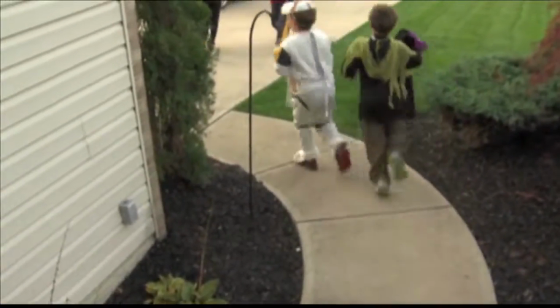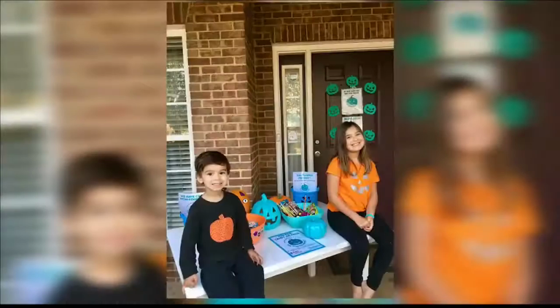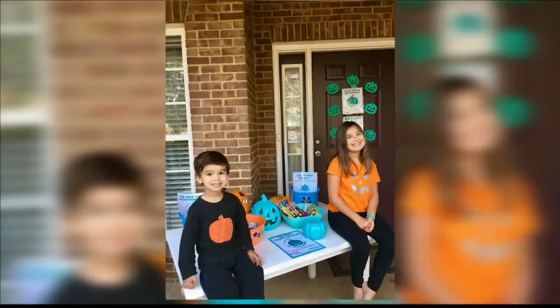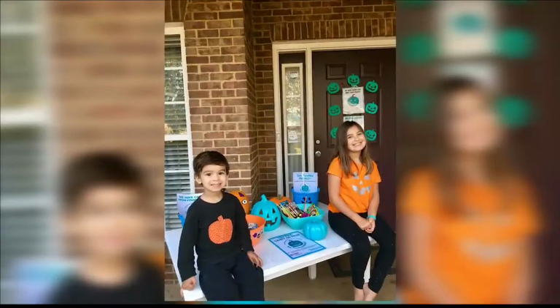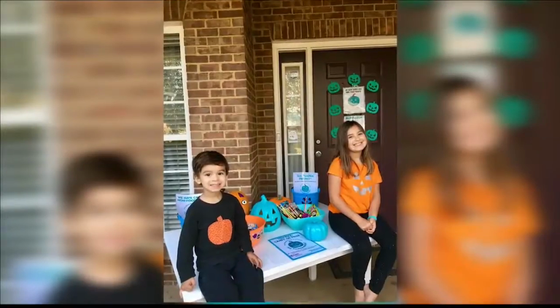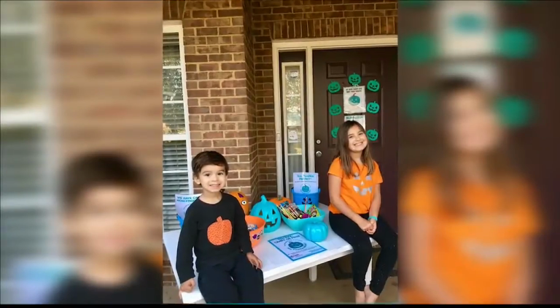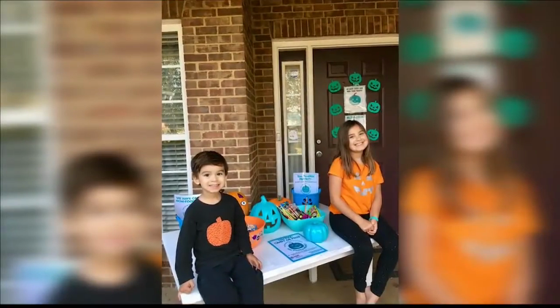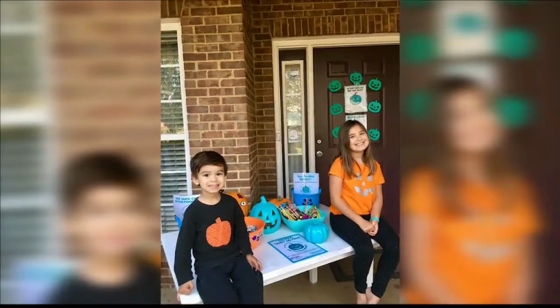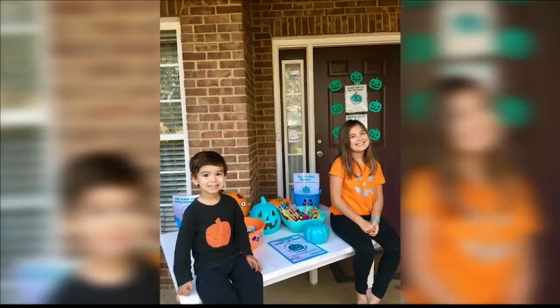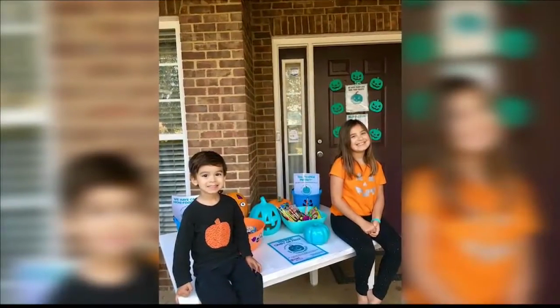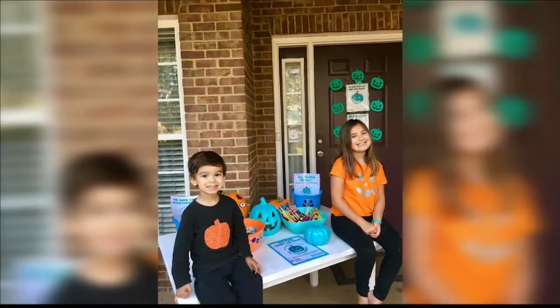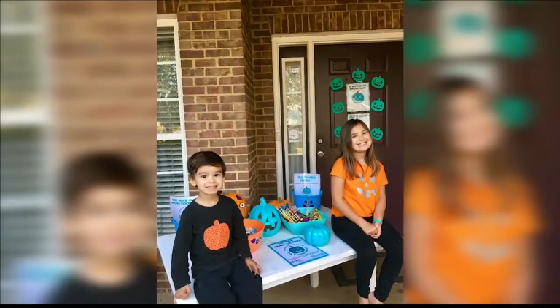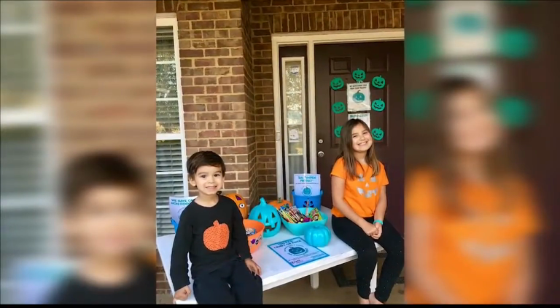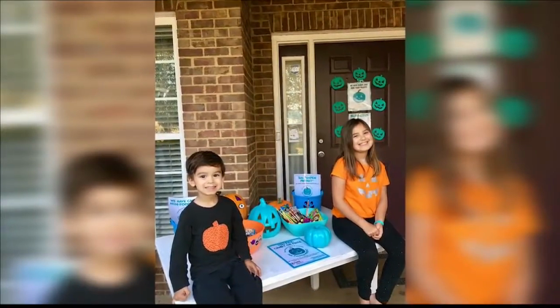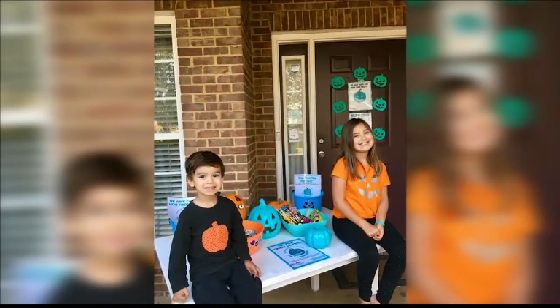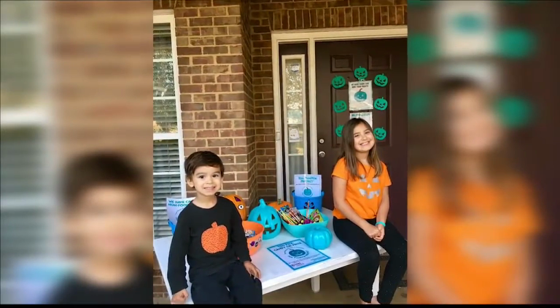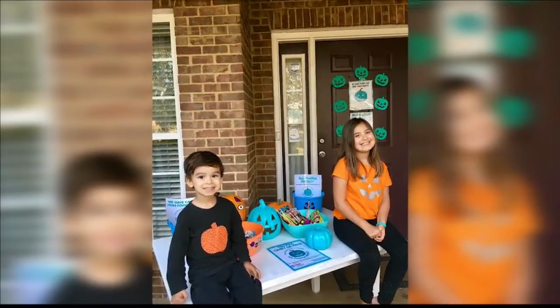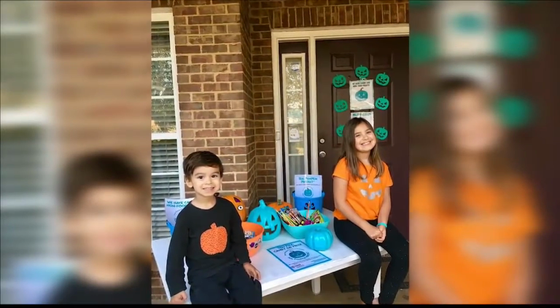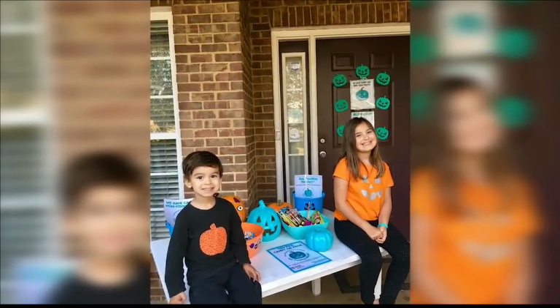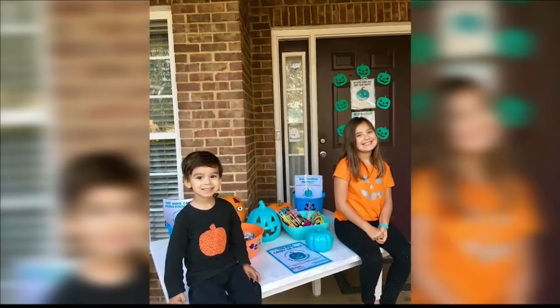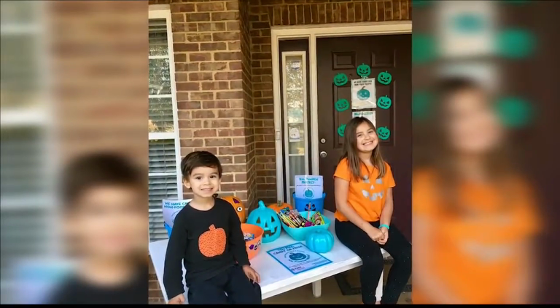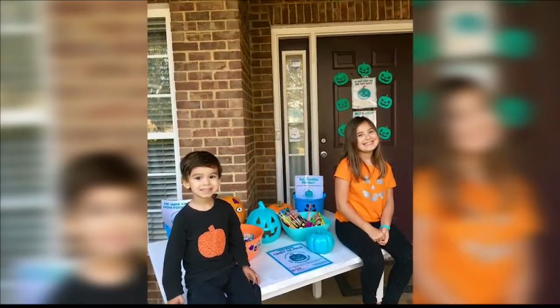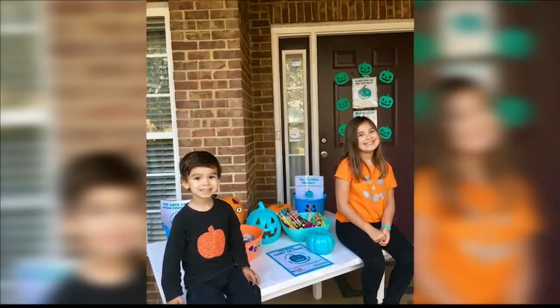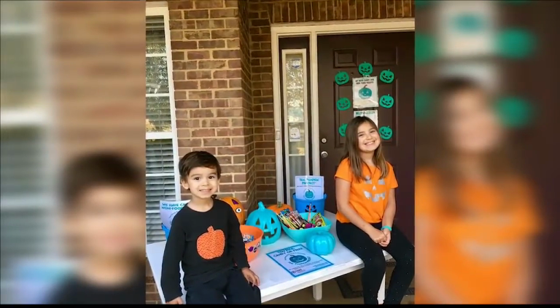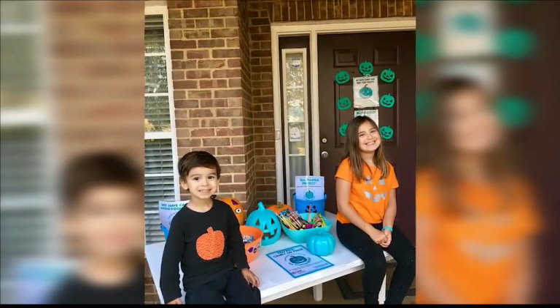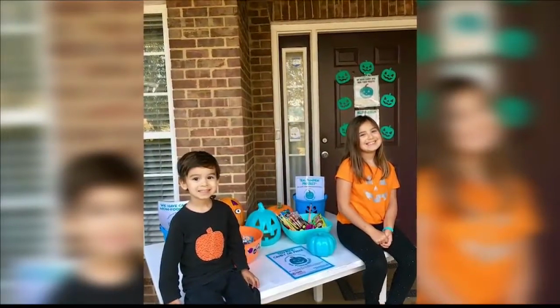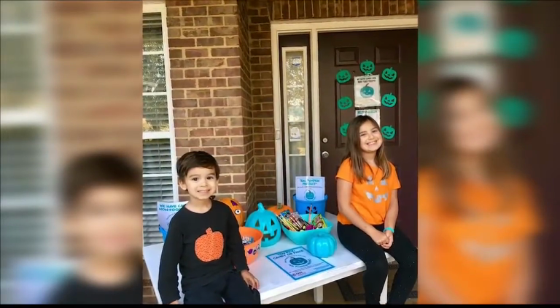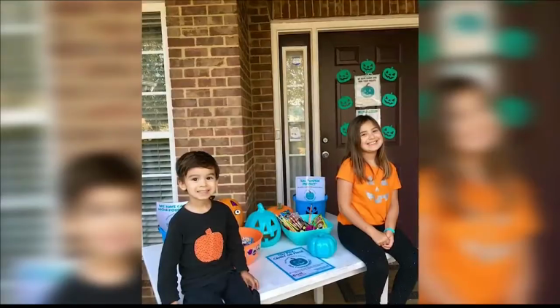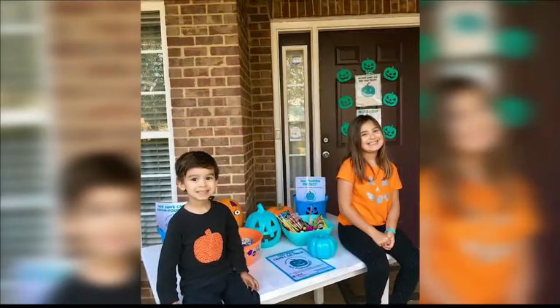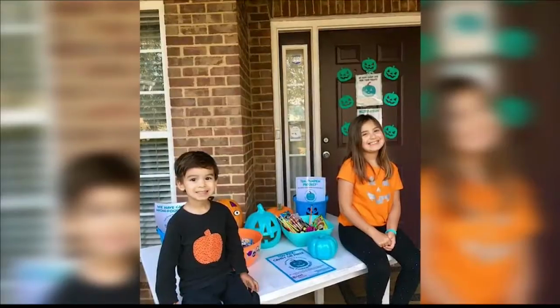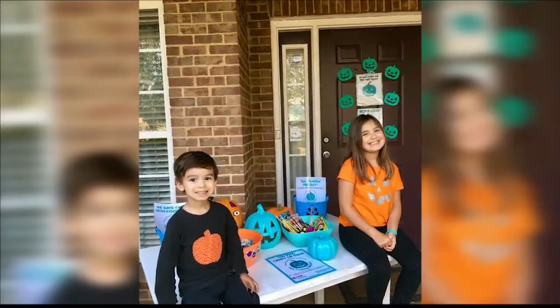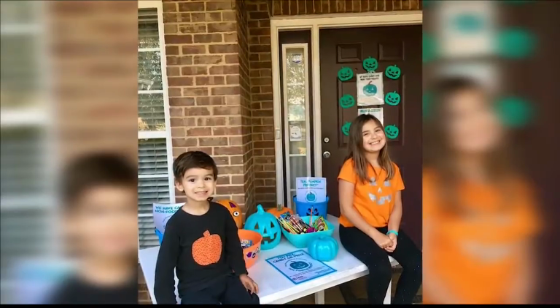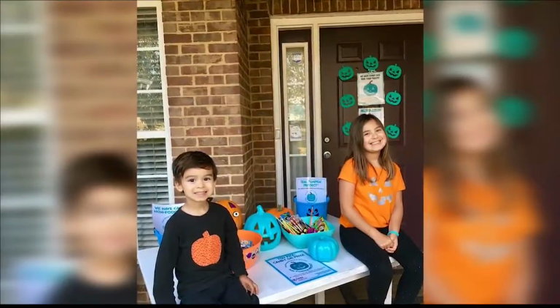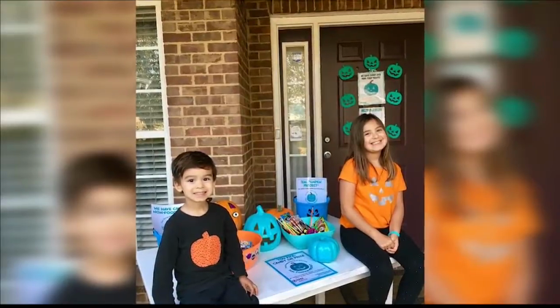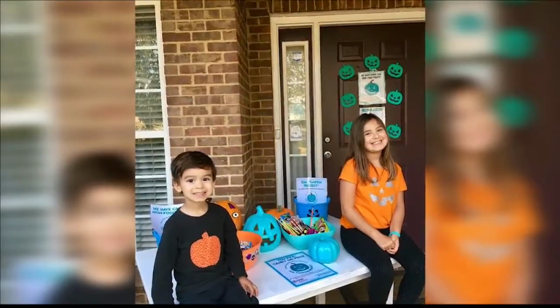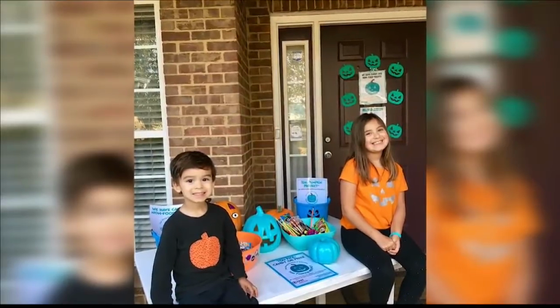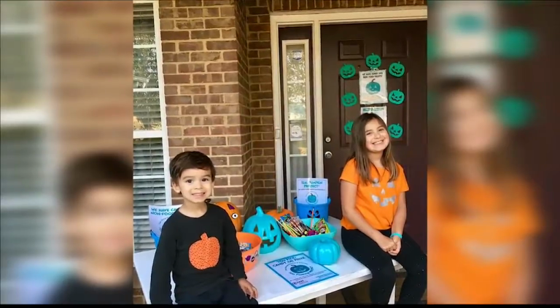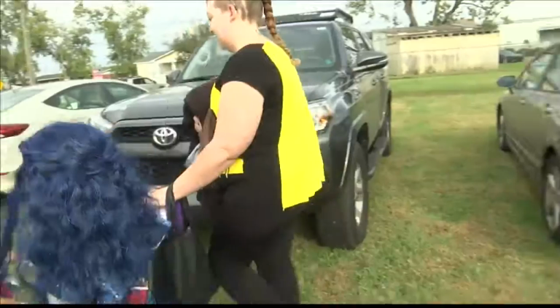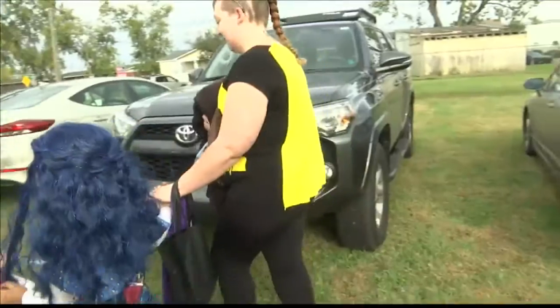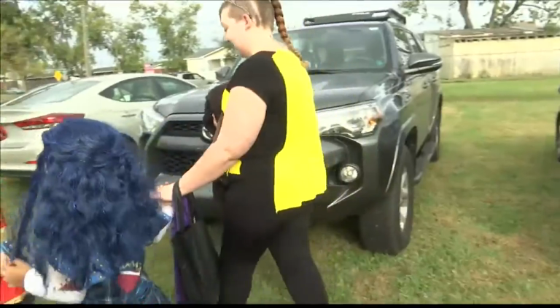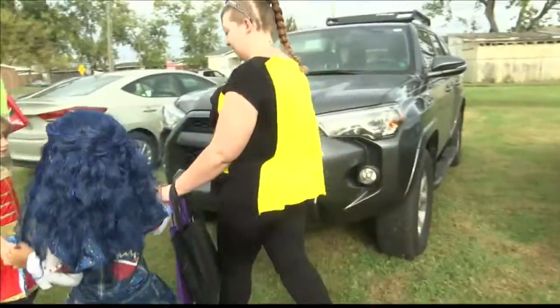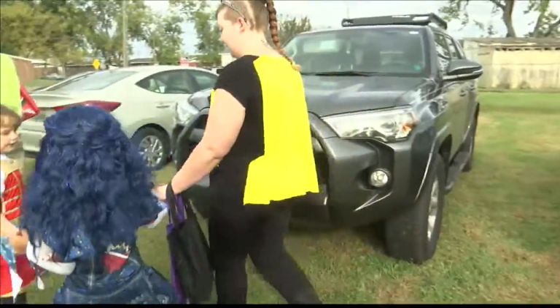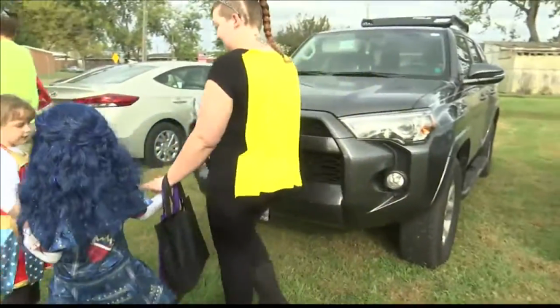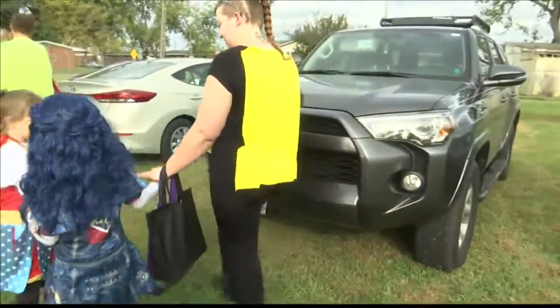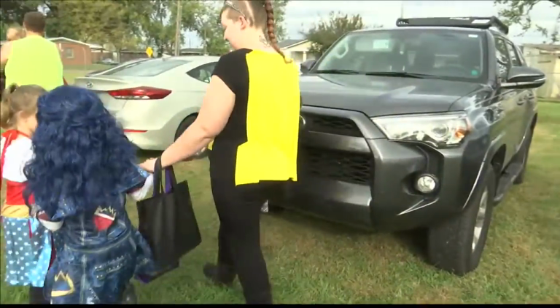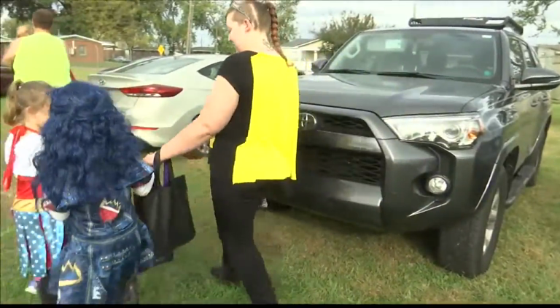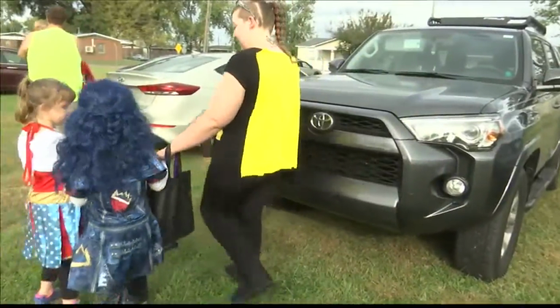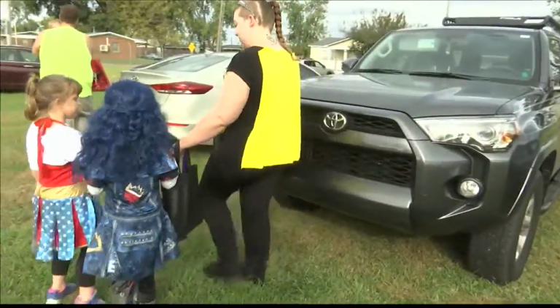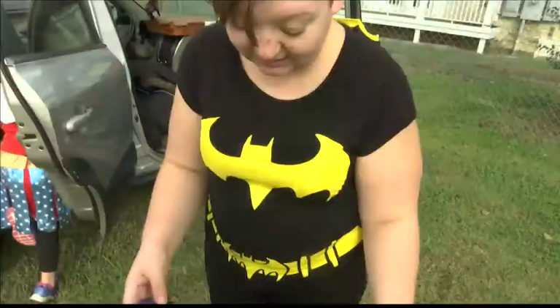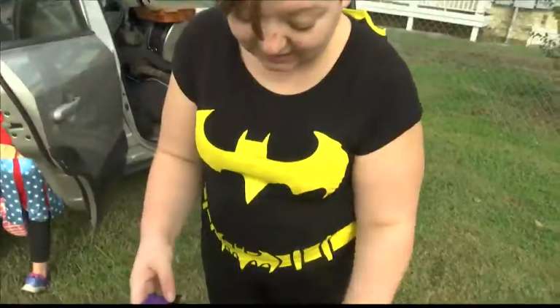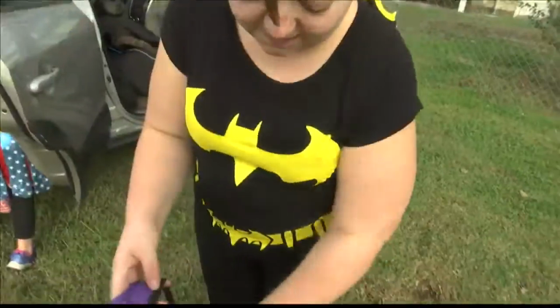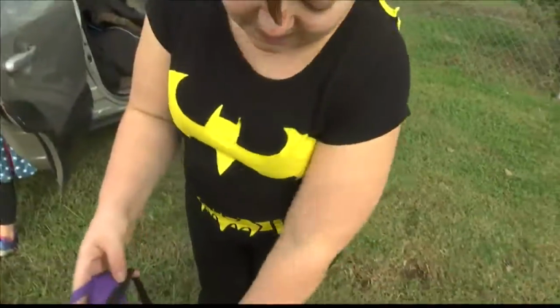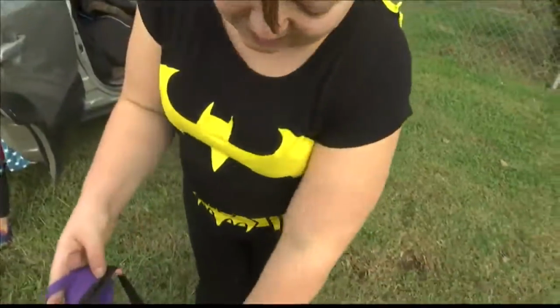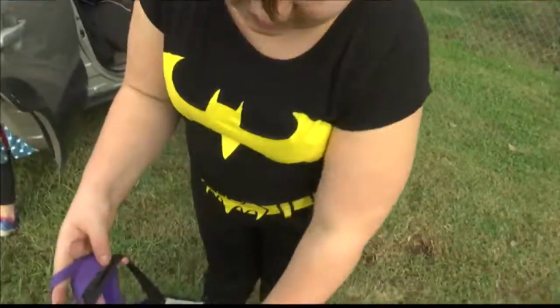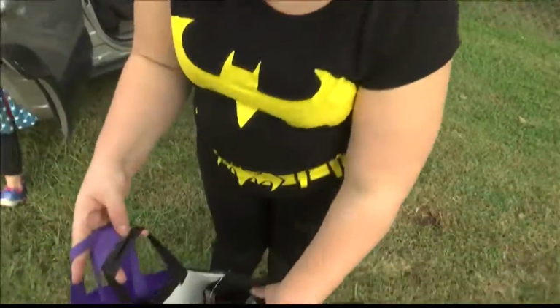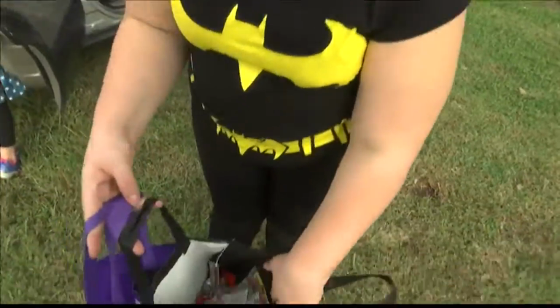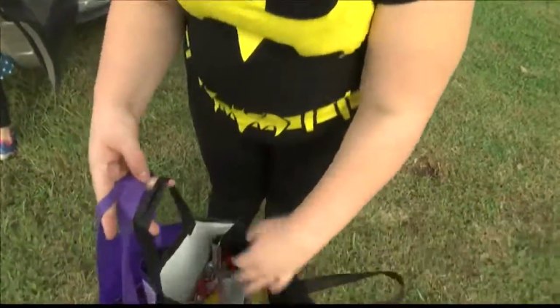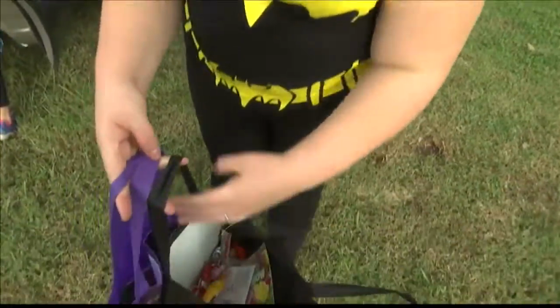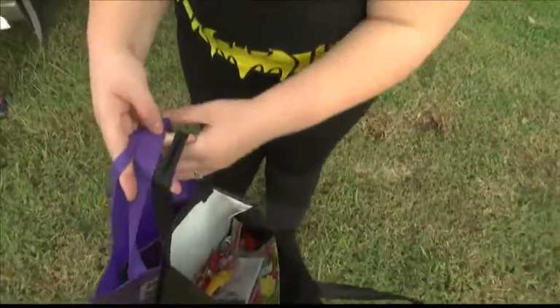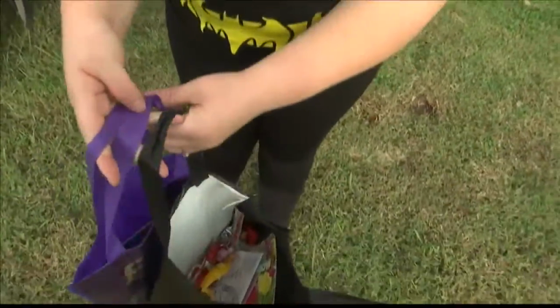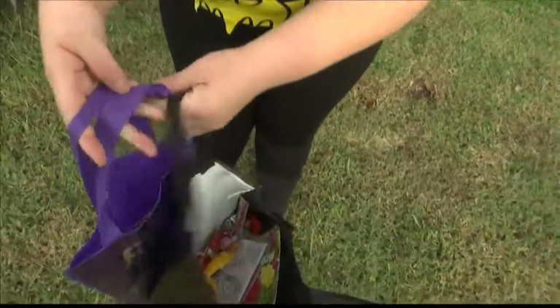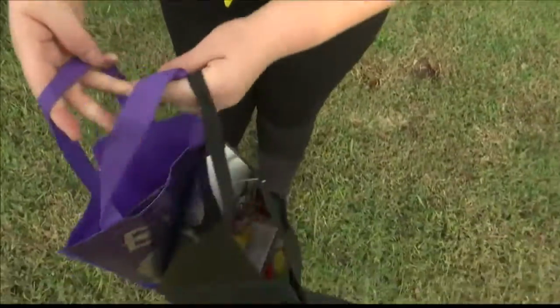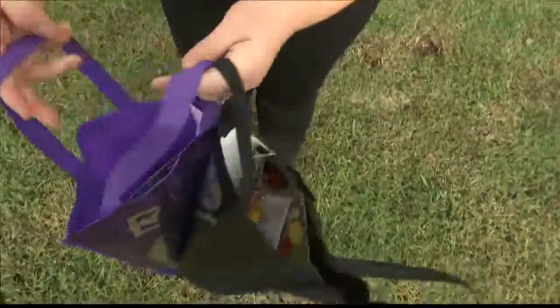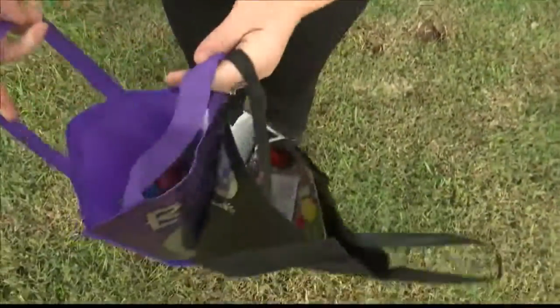Just place a teal pumpkin on your front porch to let families know you have allergy-free treats. Putting the Valley First, Kelly Kennedy, WZDX News.